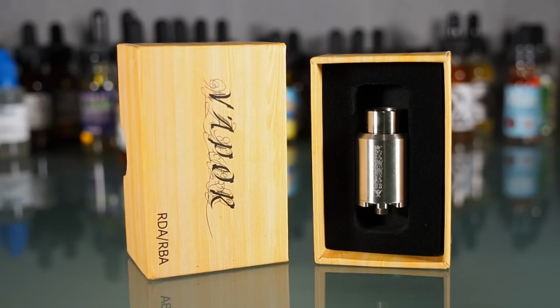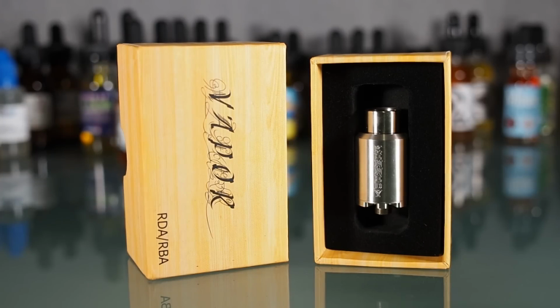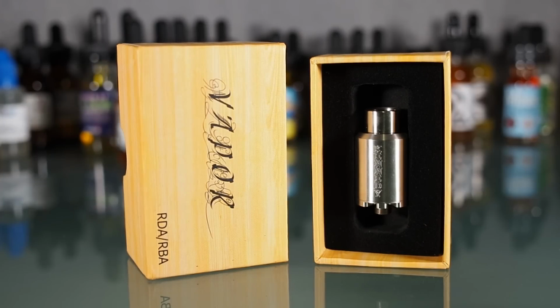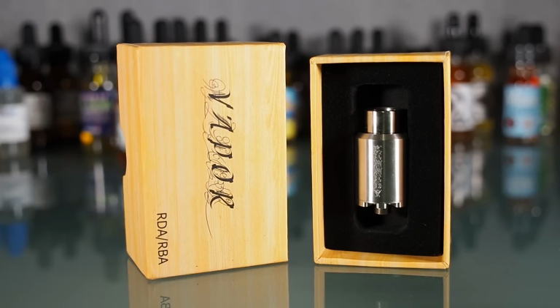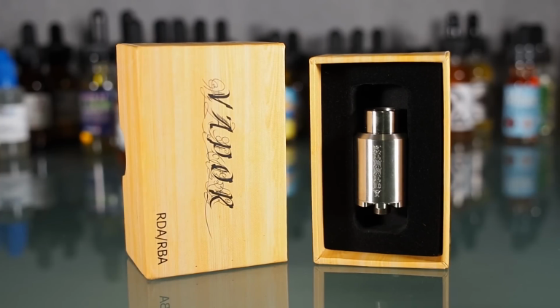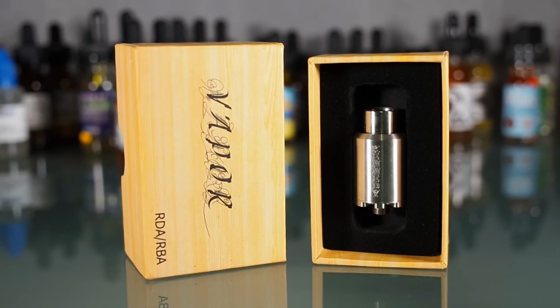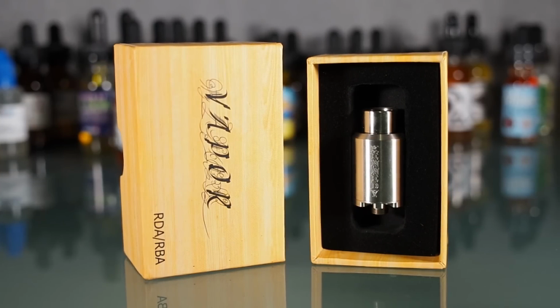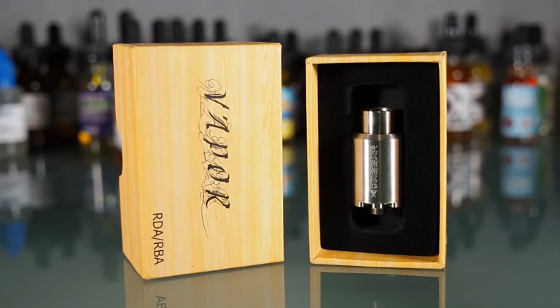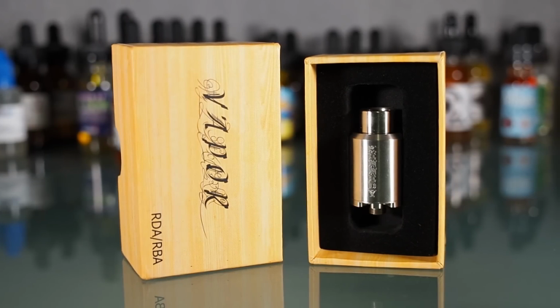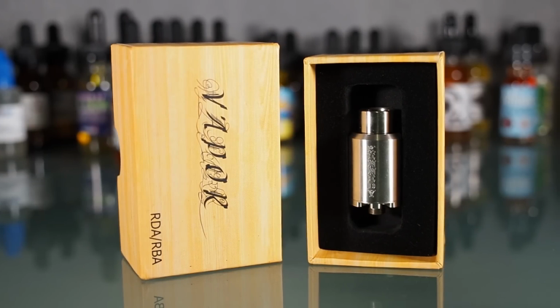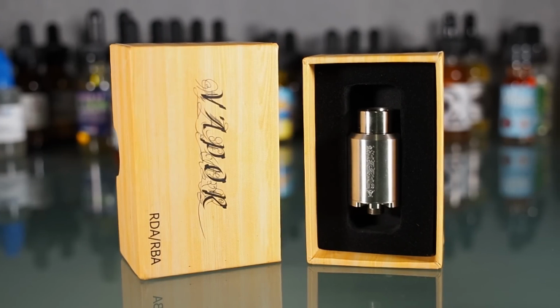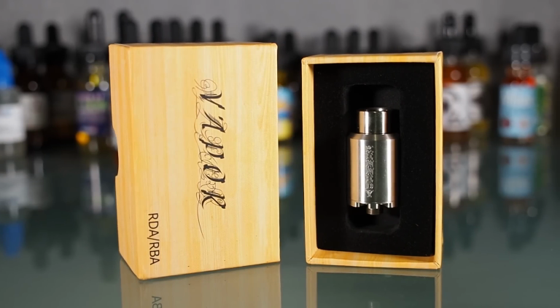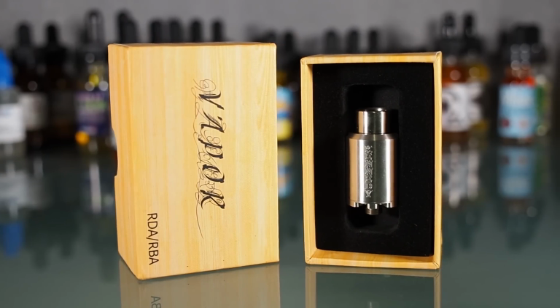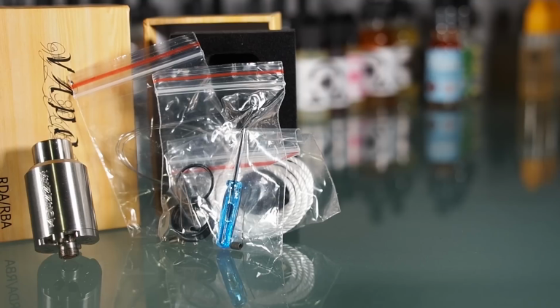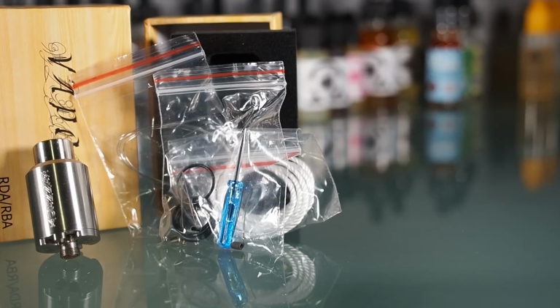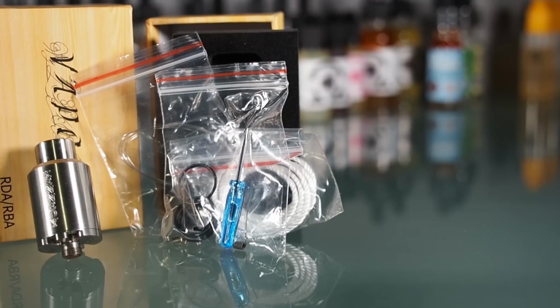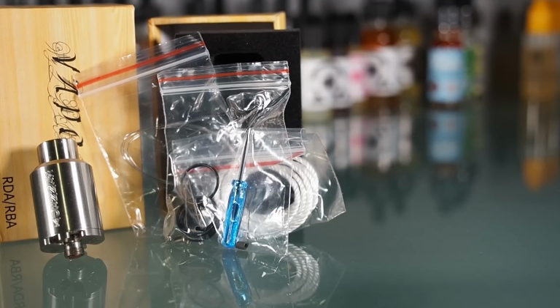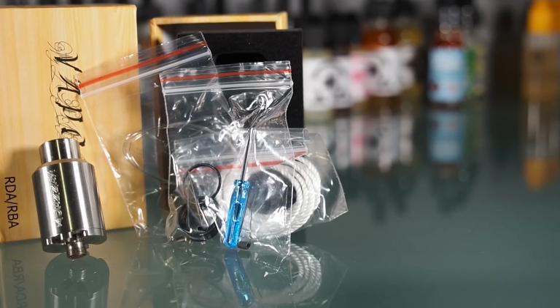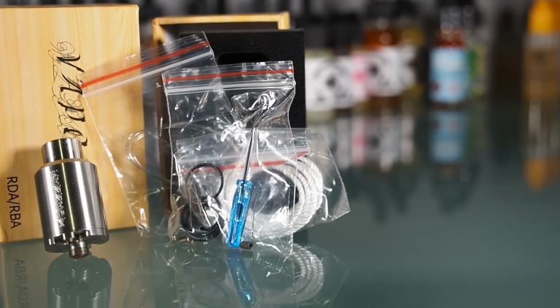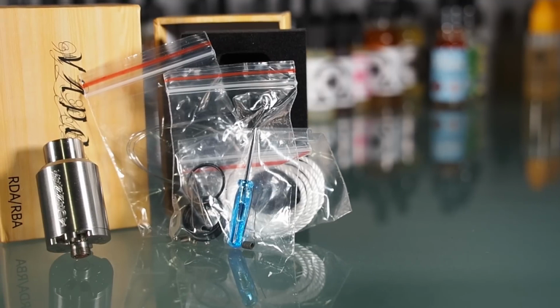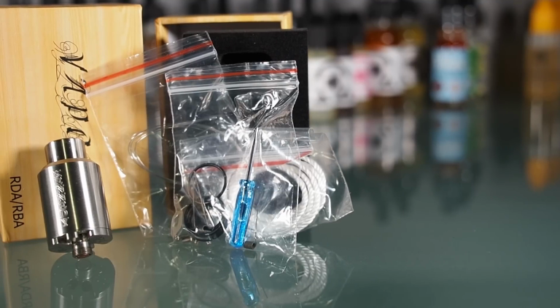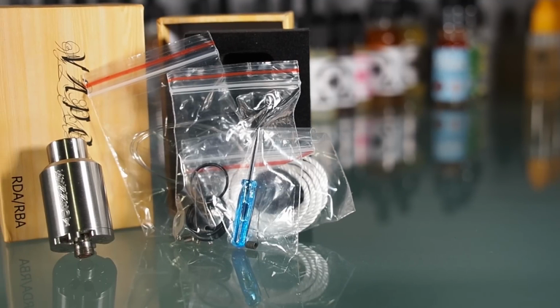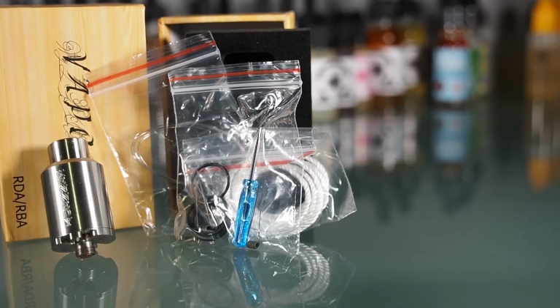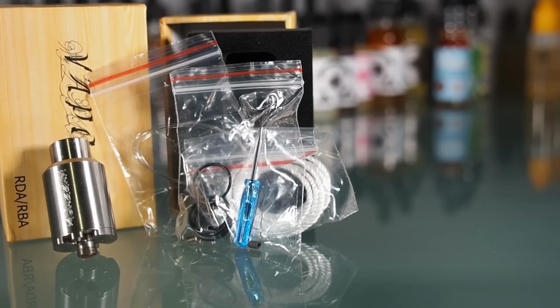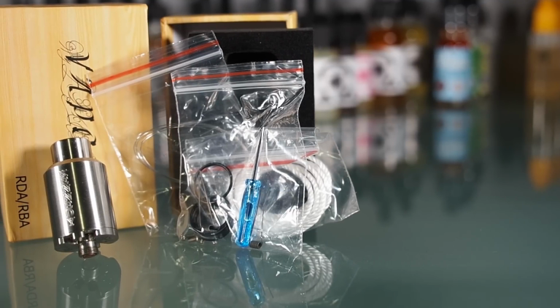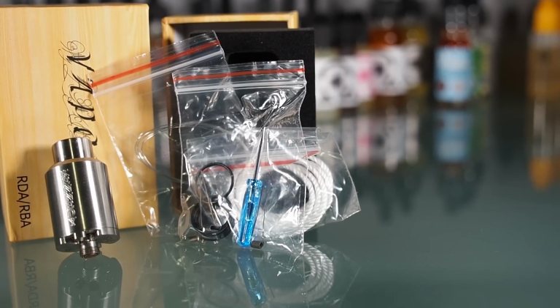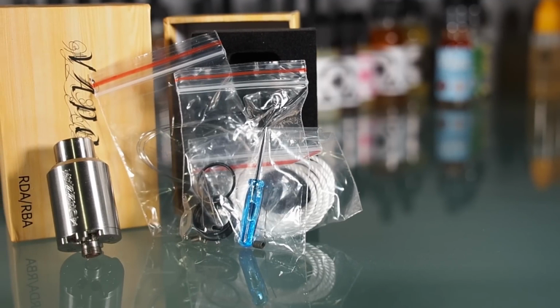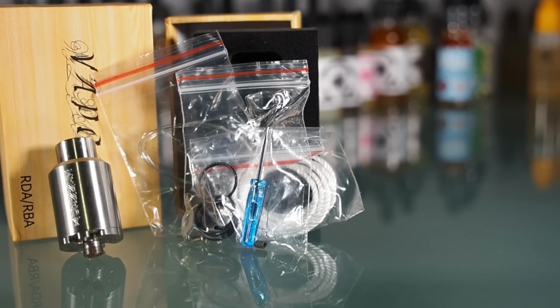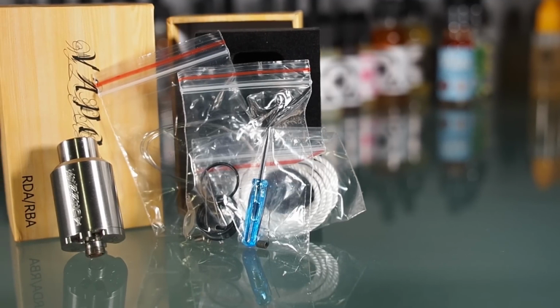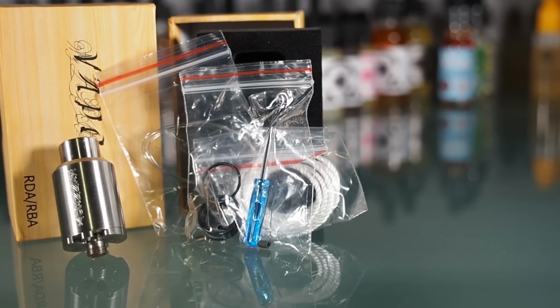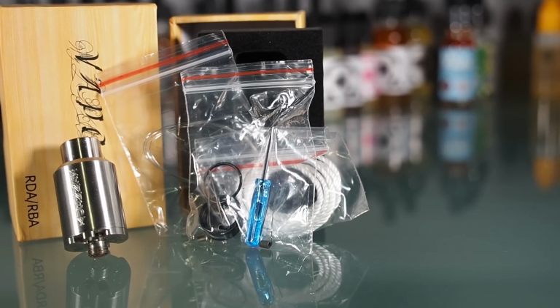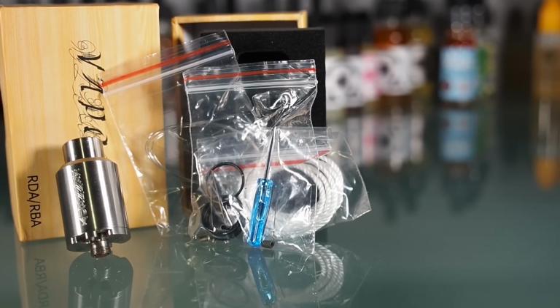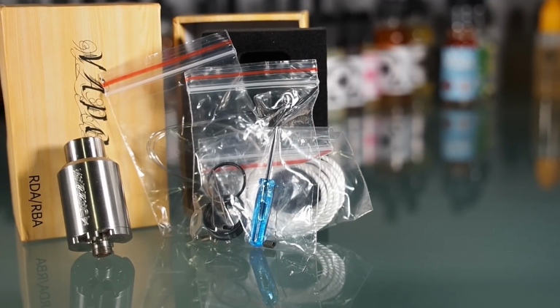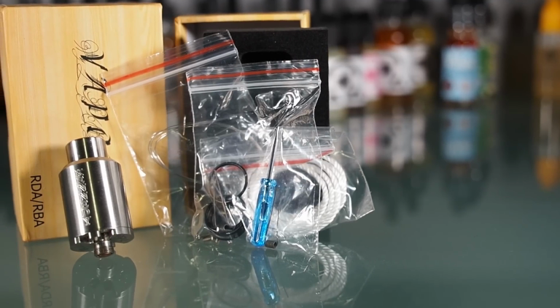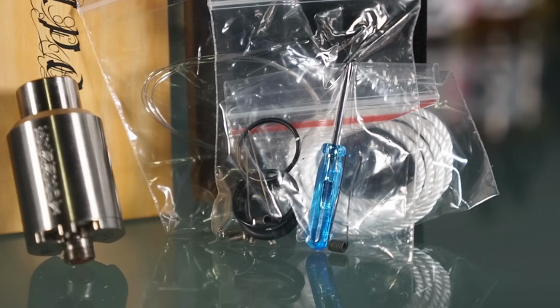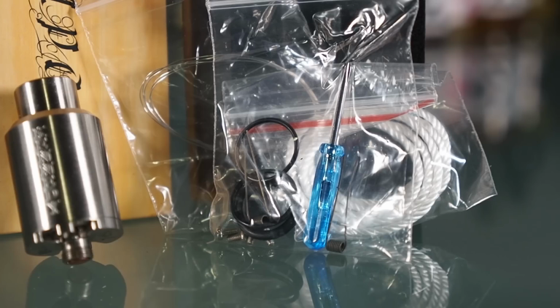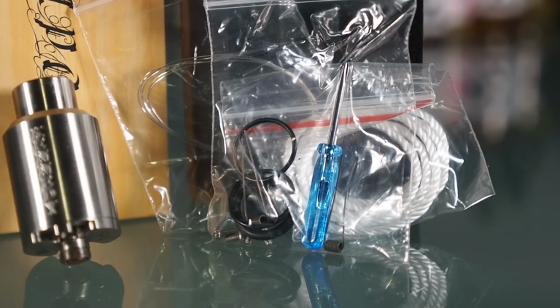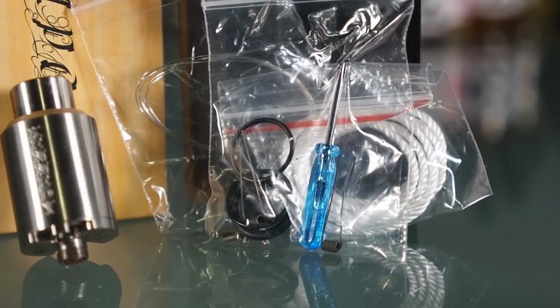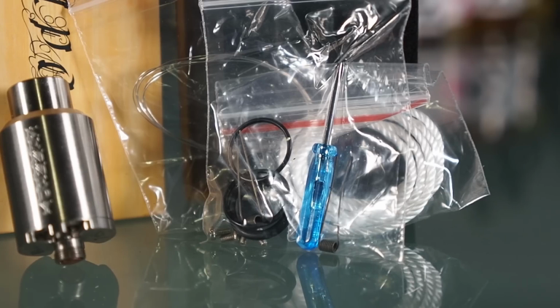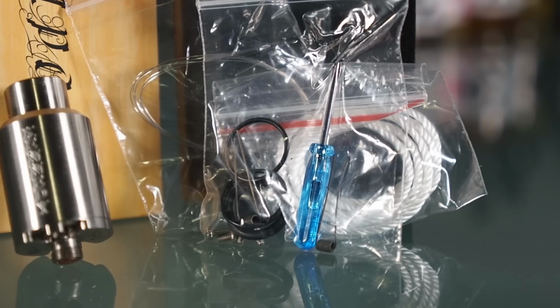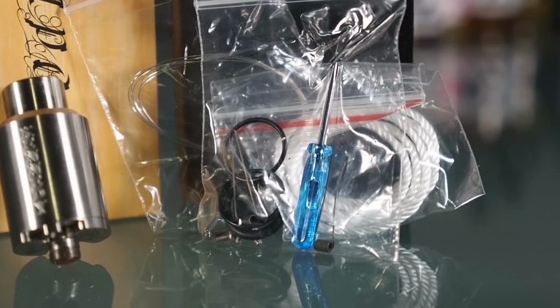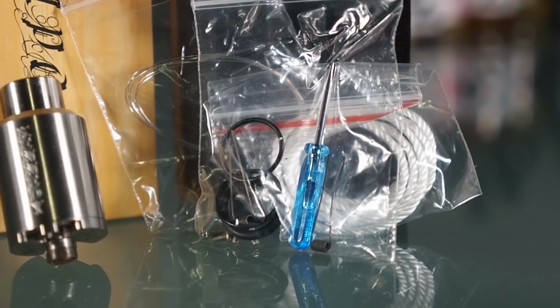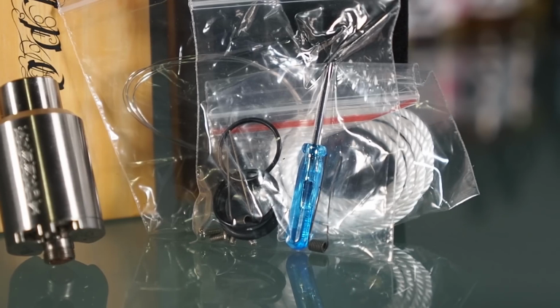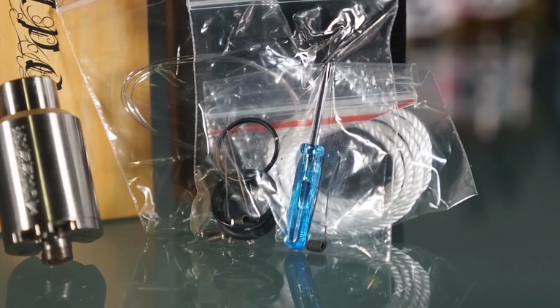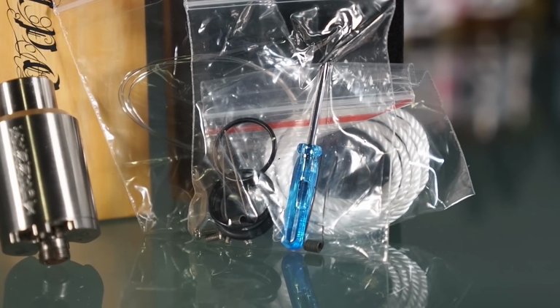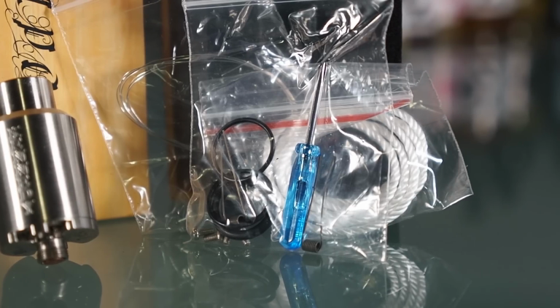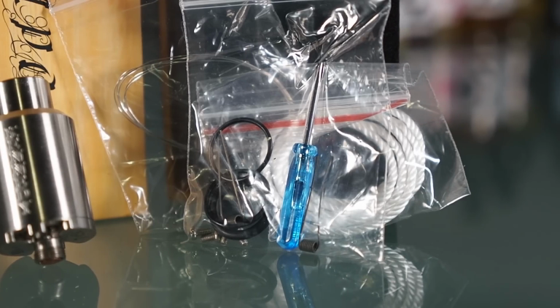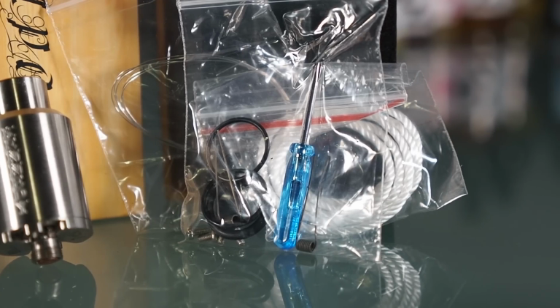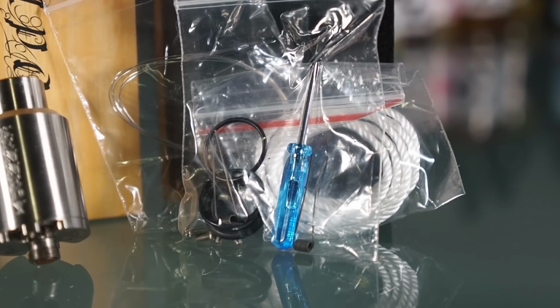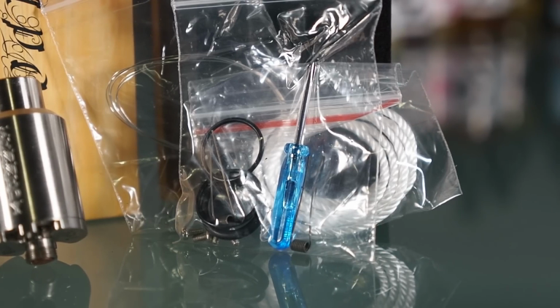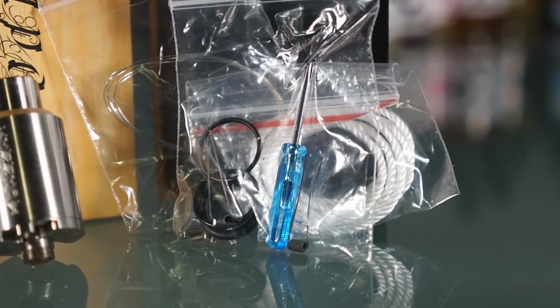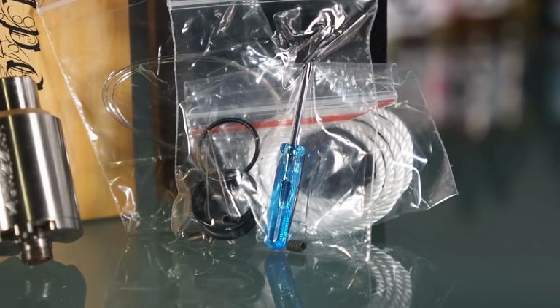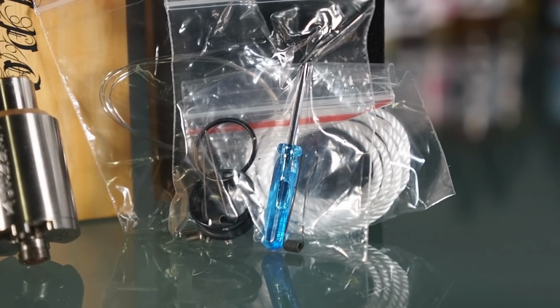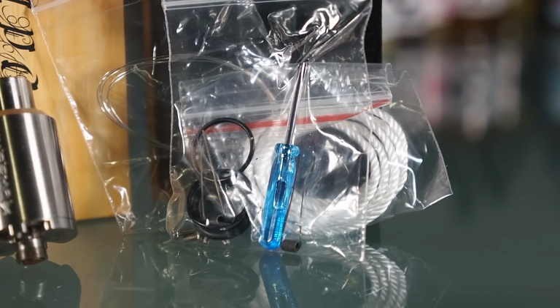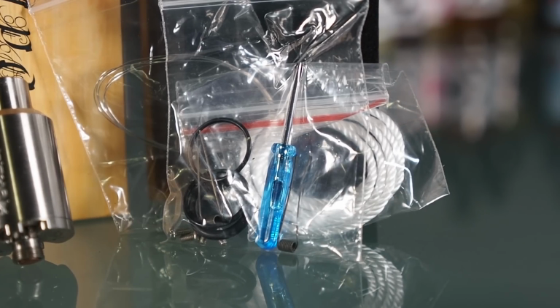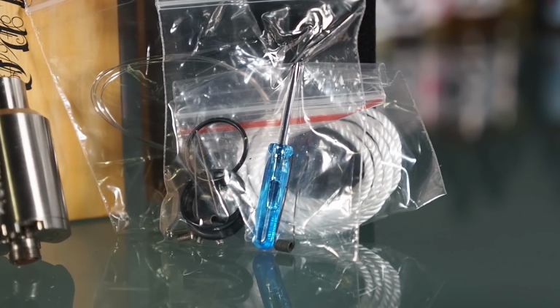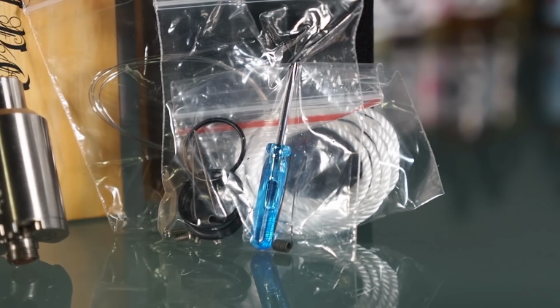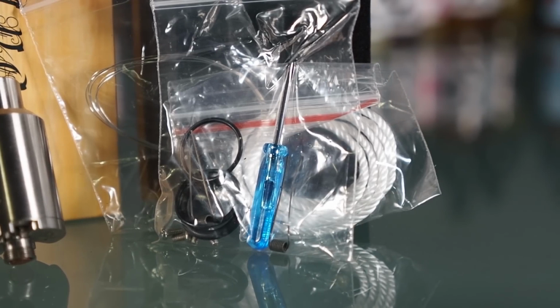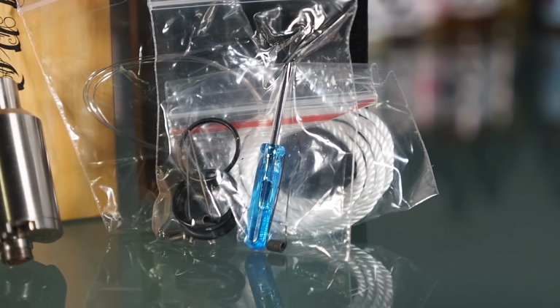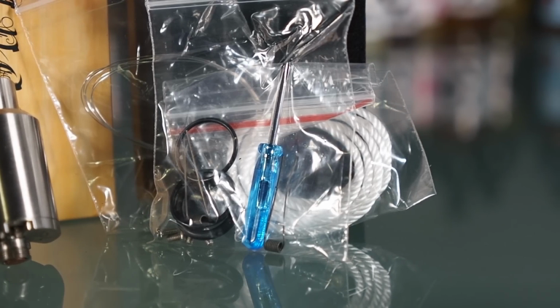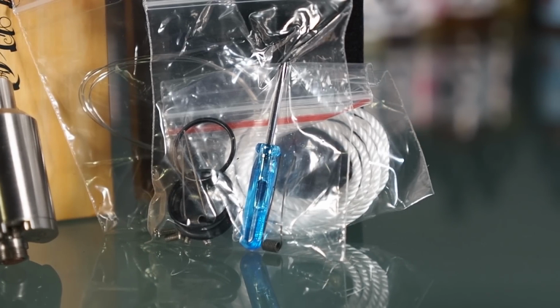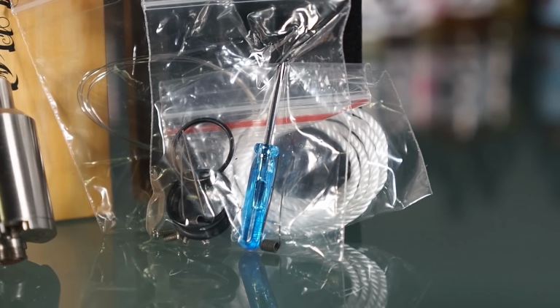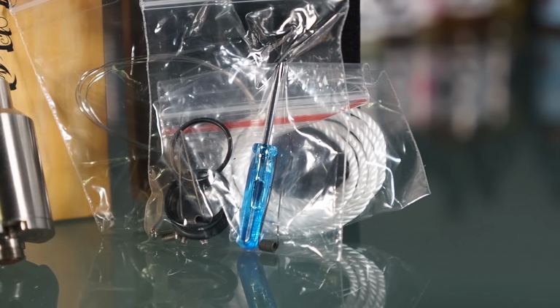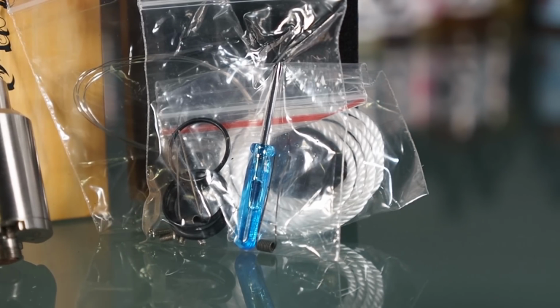Inside the box is the atomizer, a bag of spare parts, some wick and wire, and the oh holy magic screwdriver. It's nice to see clones come with extra parts.